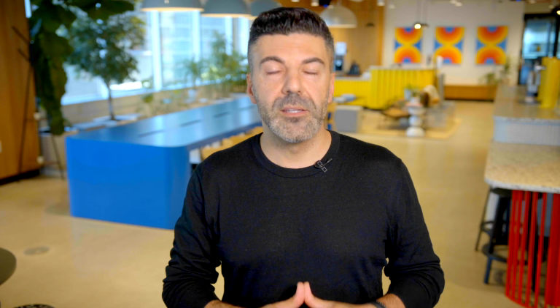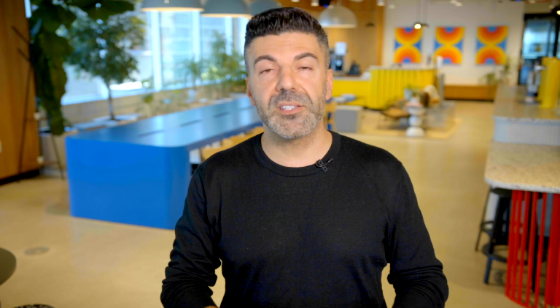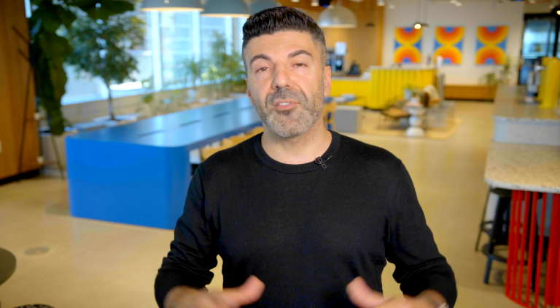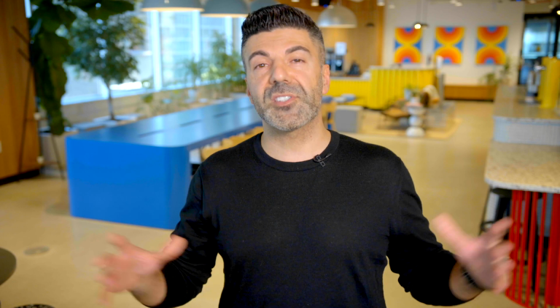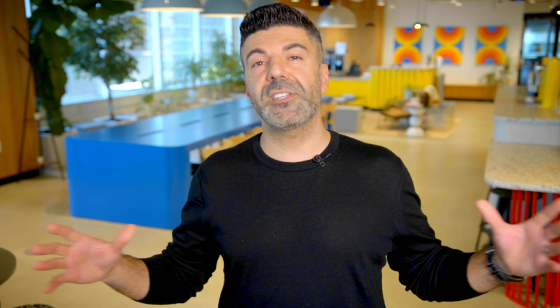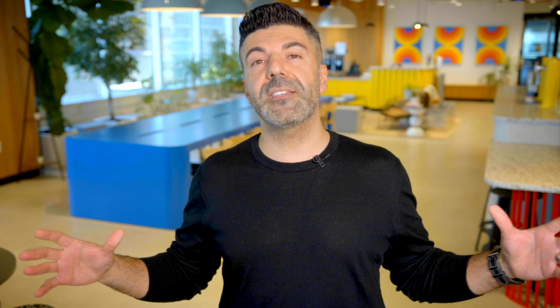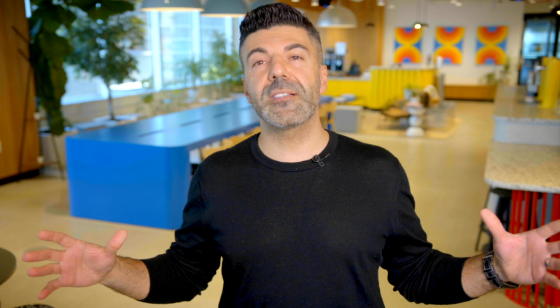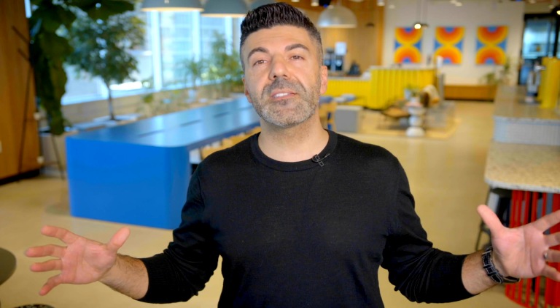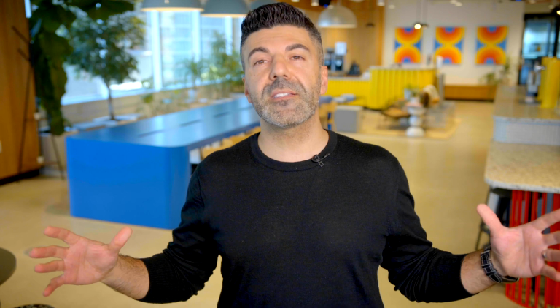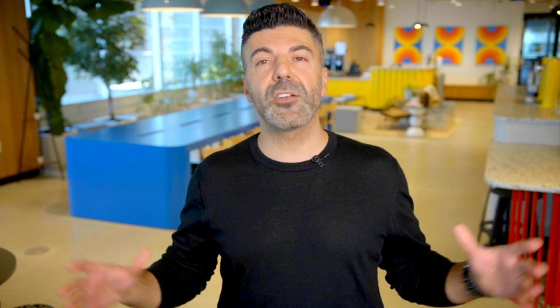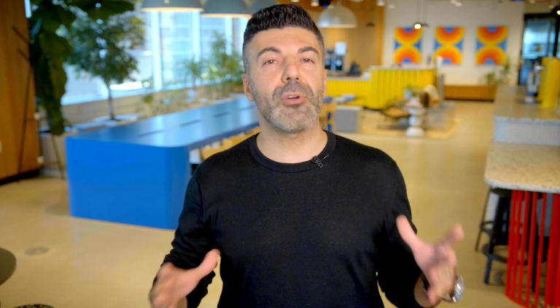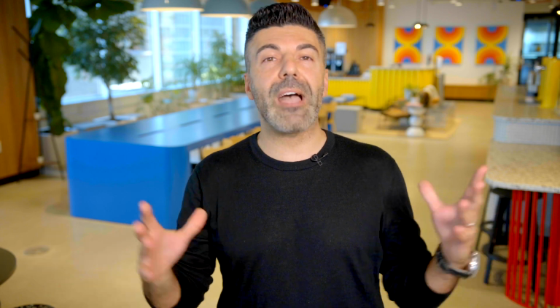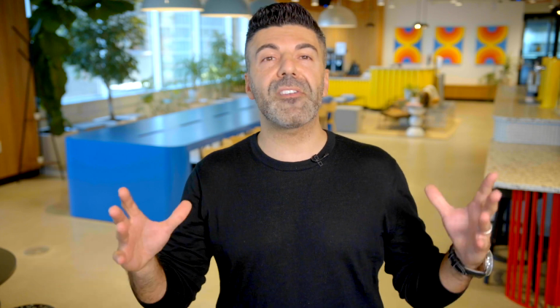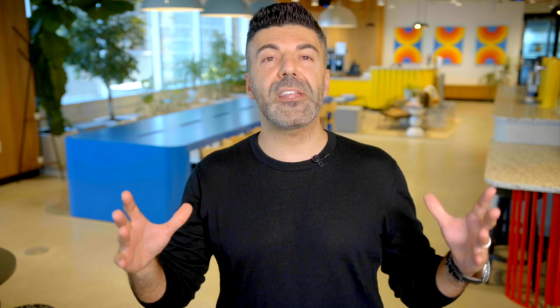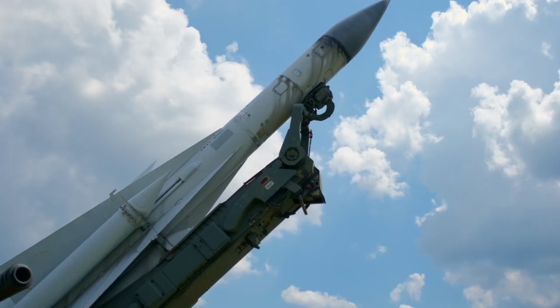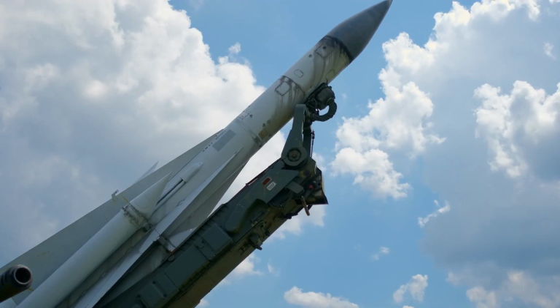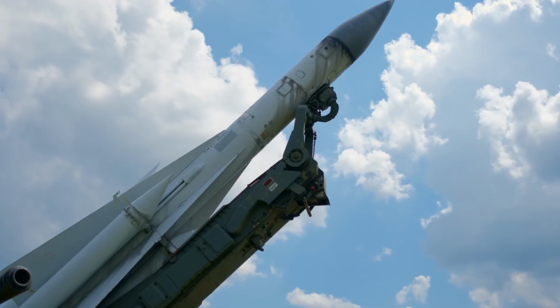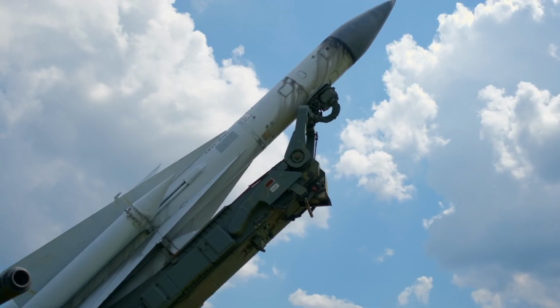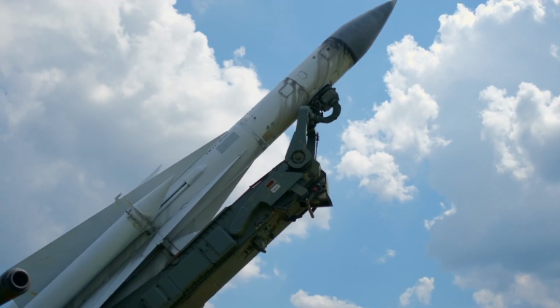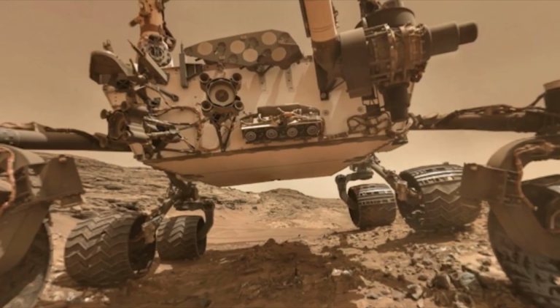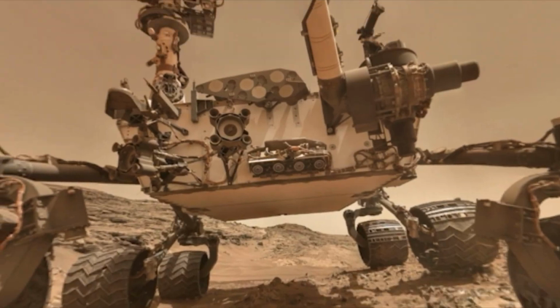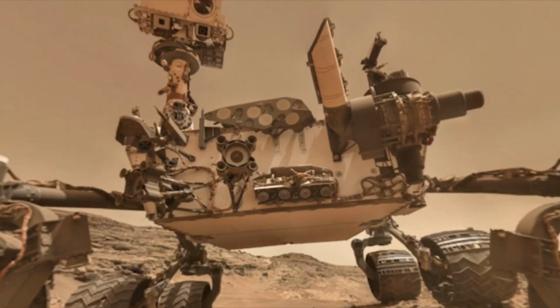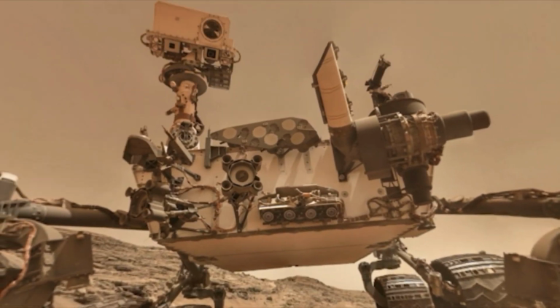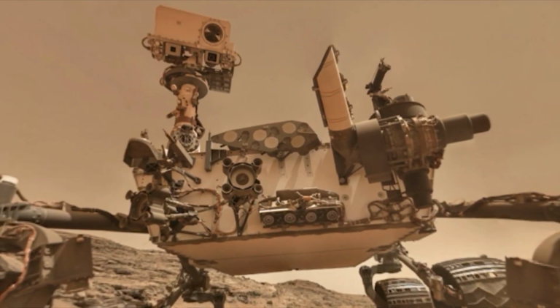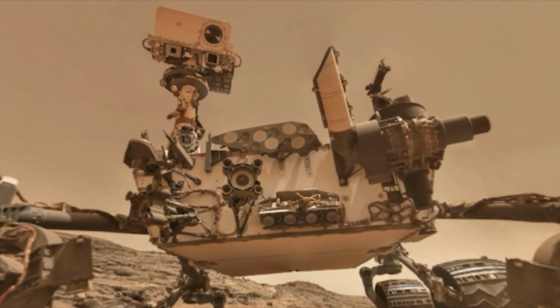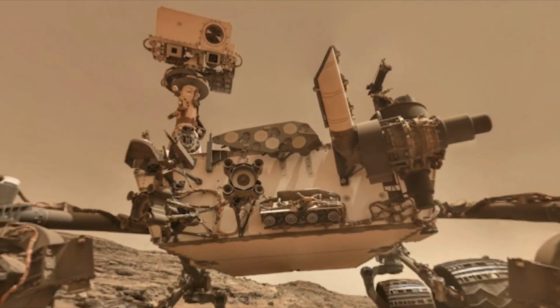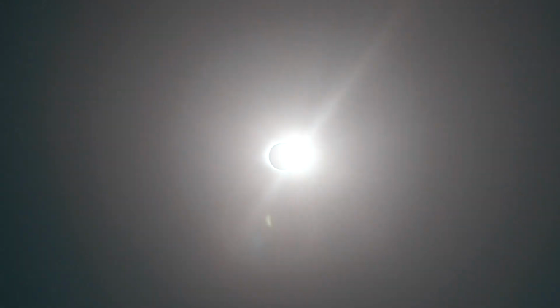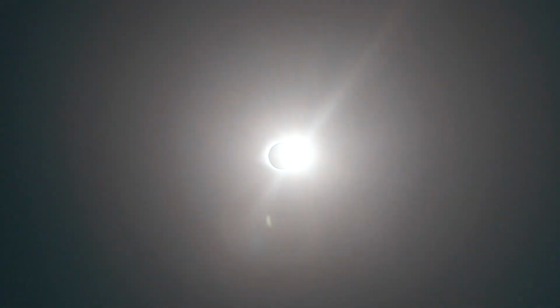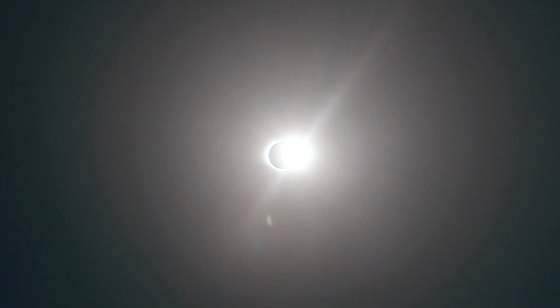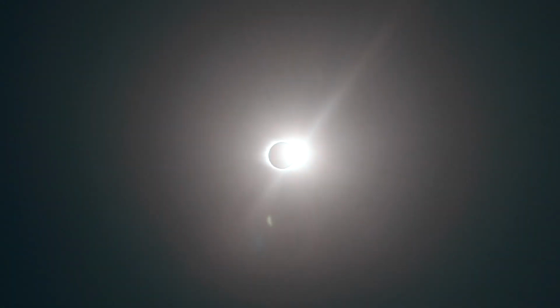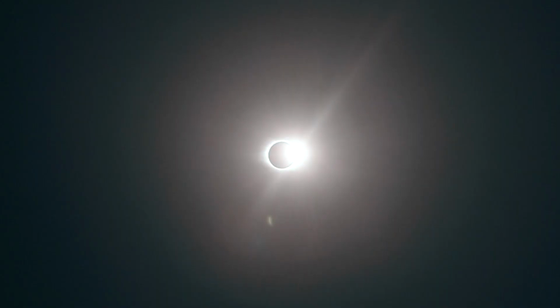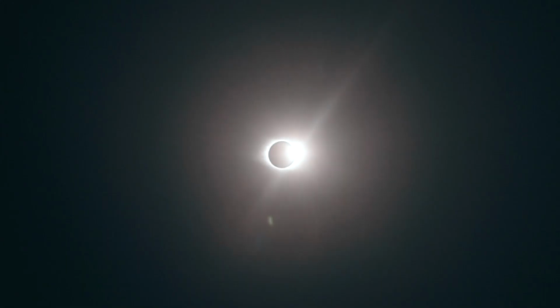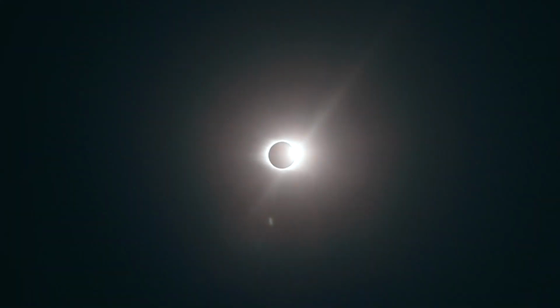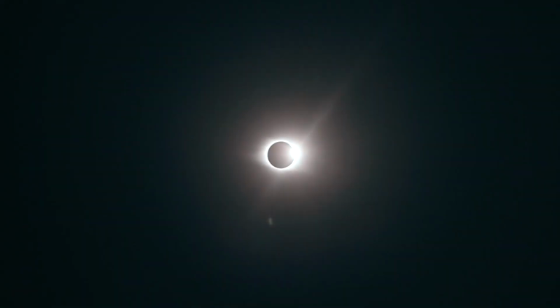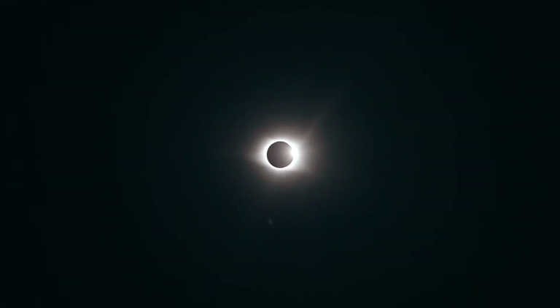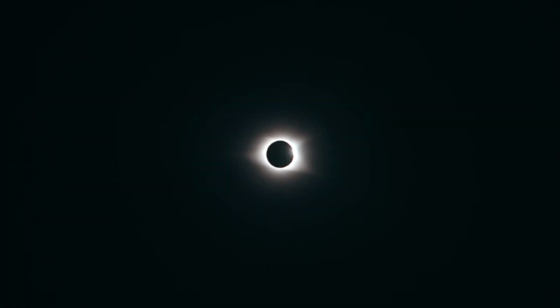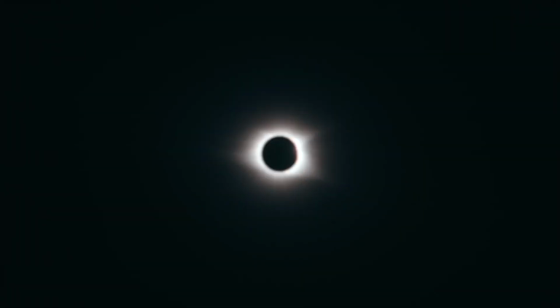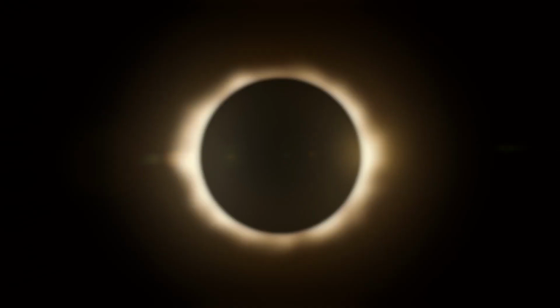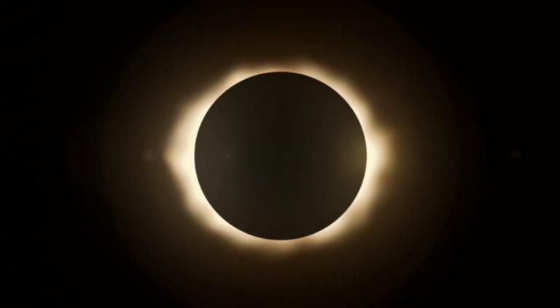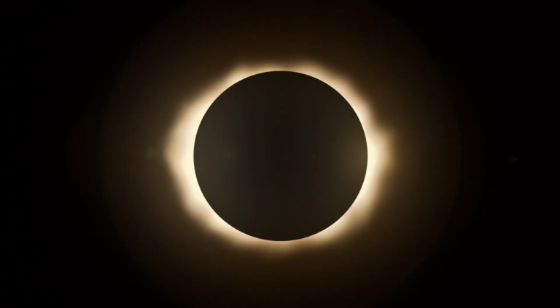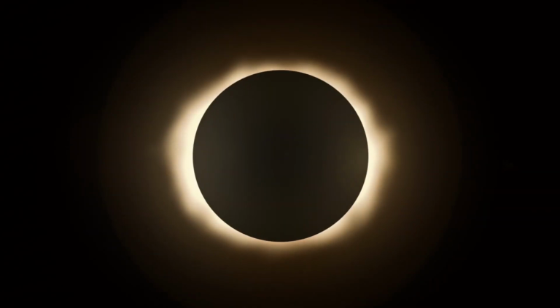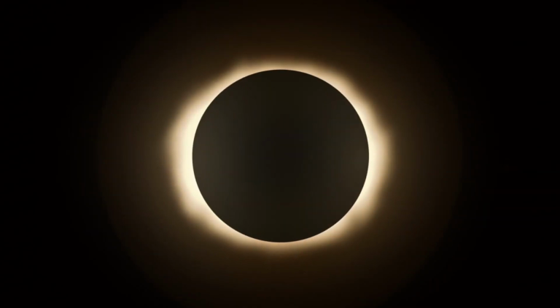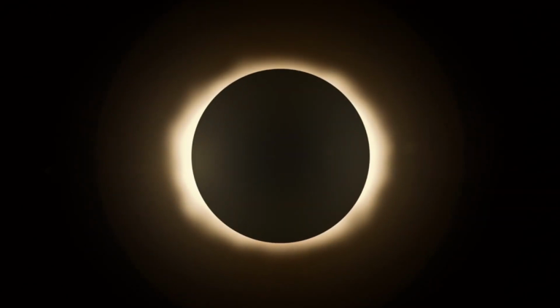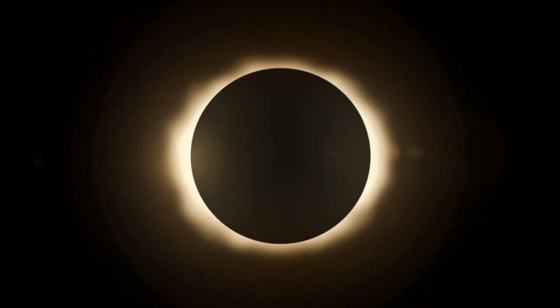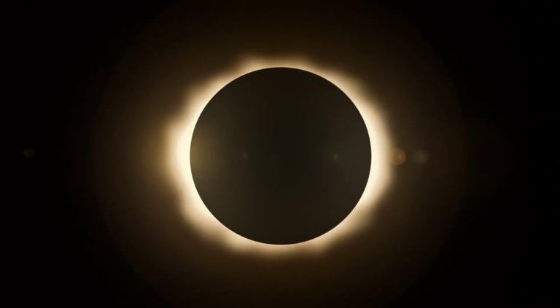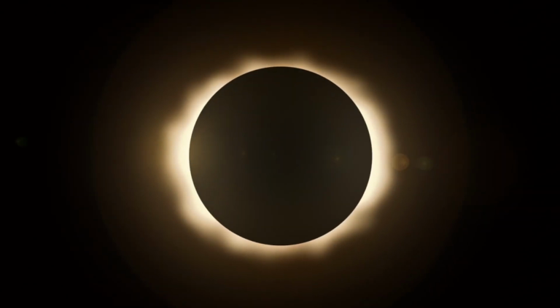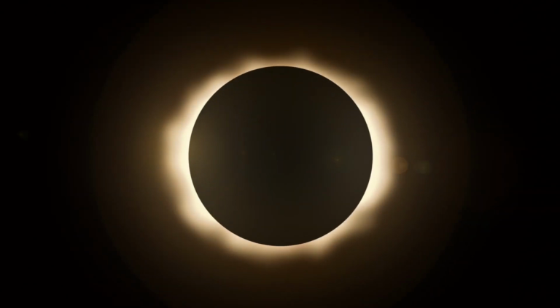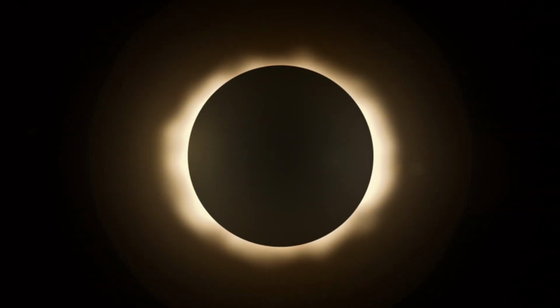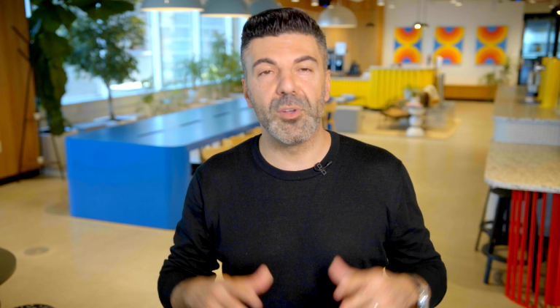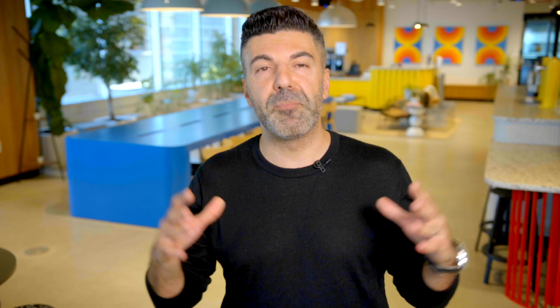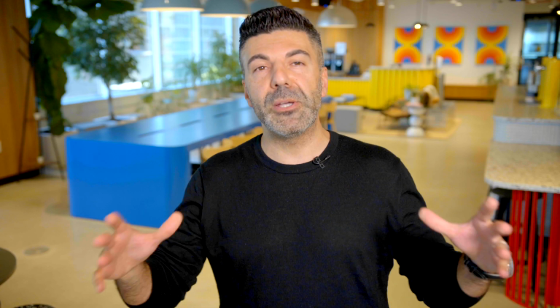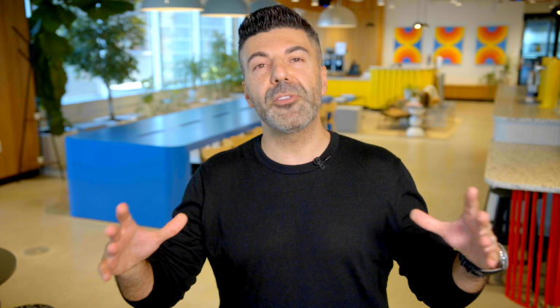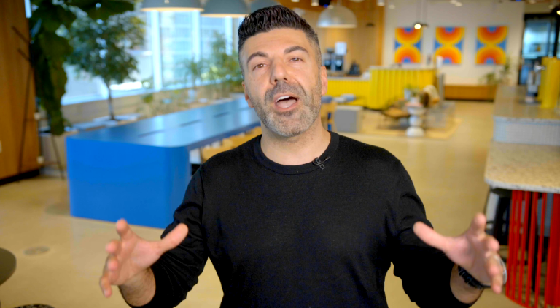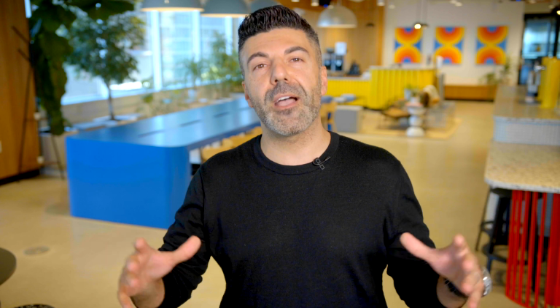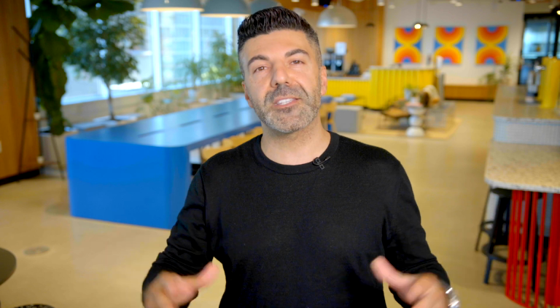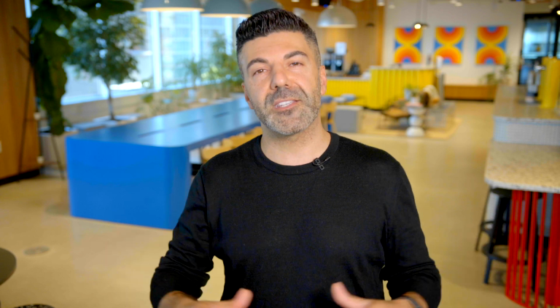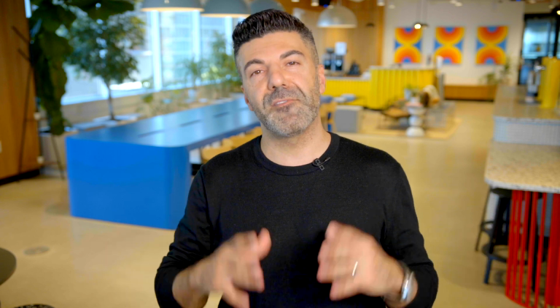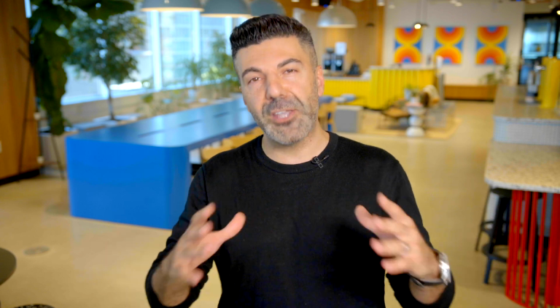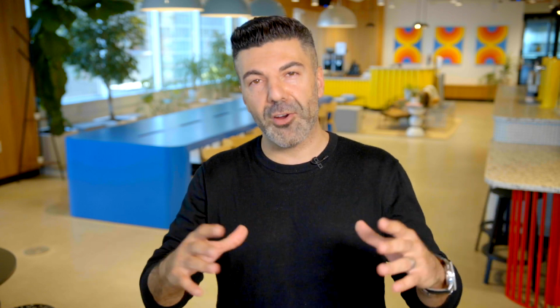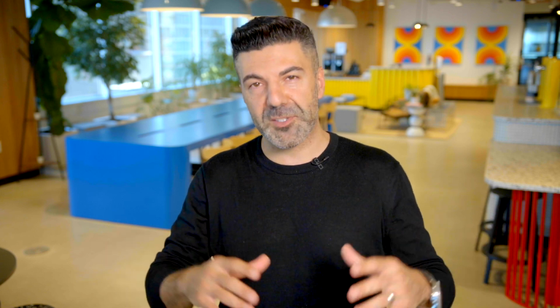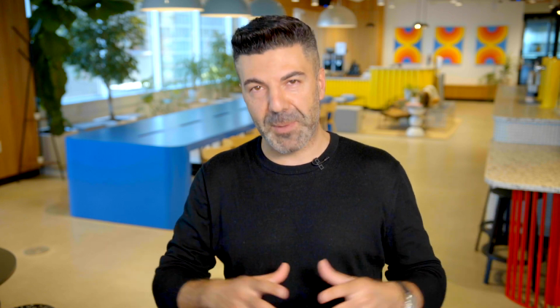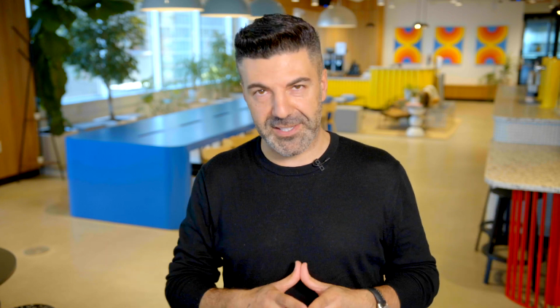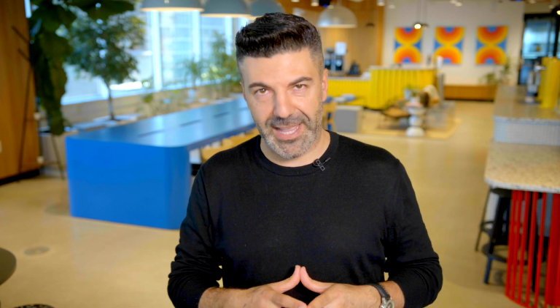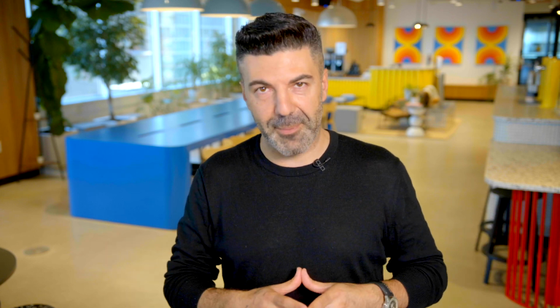Discover seasons, gravity, rockets, rovers, and even watch an eclipse in virtual reality with Bill Nye's VR Space Lab.